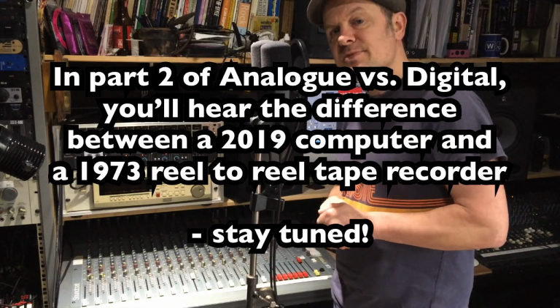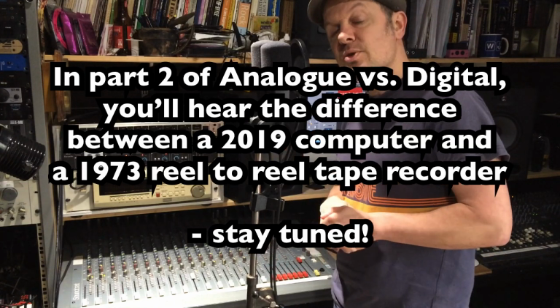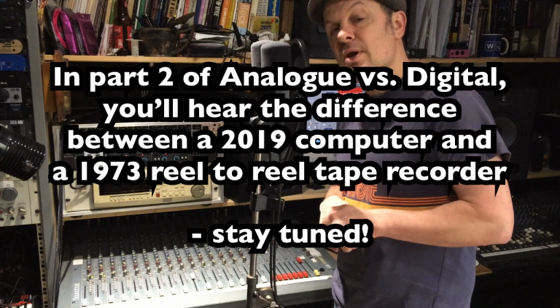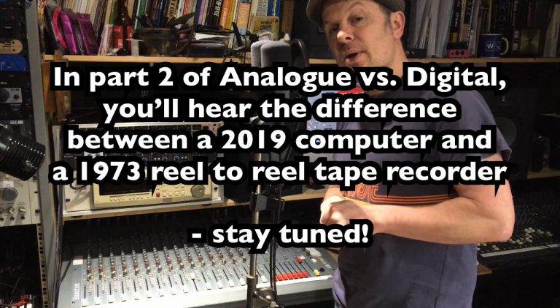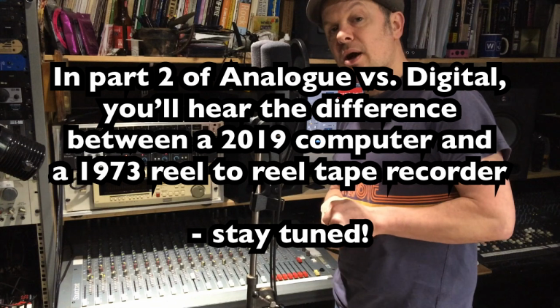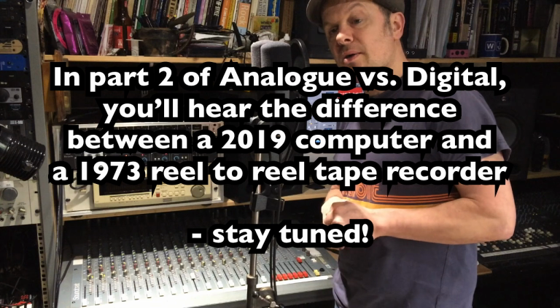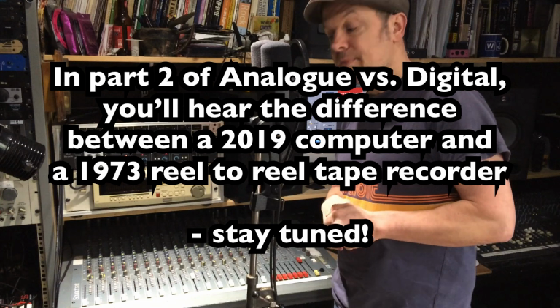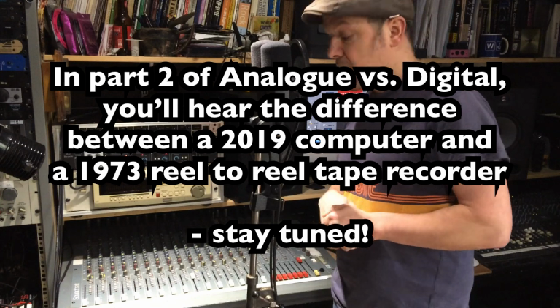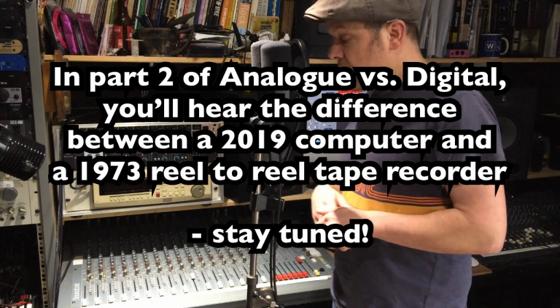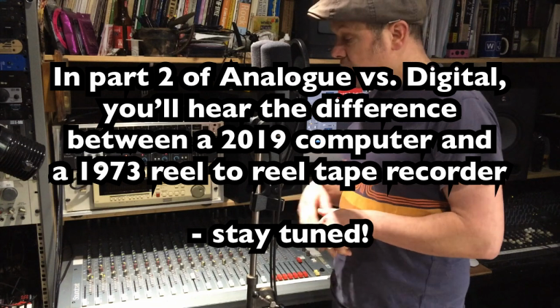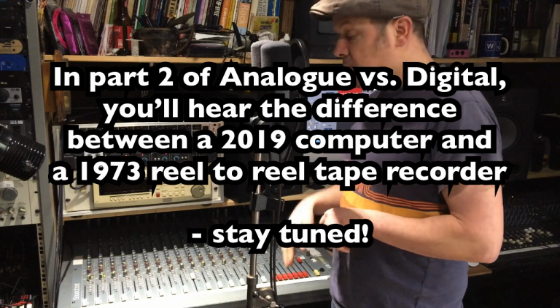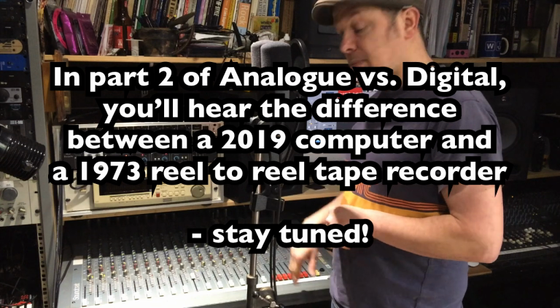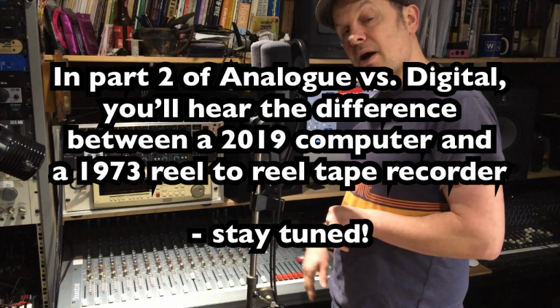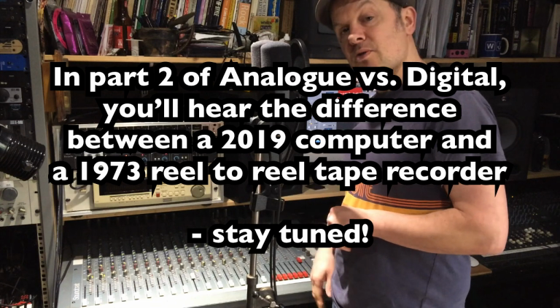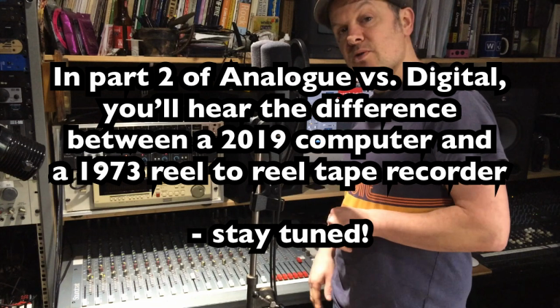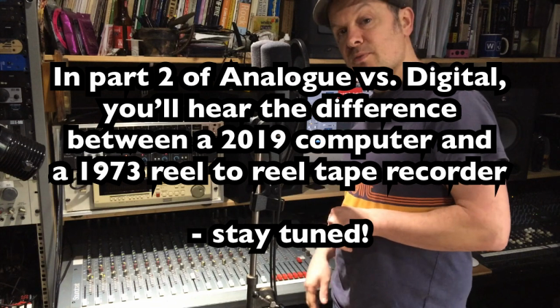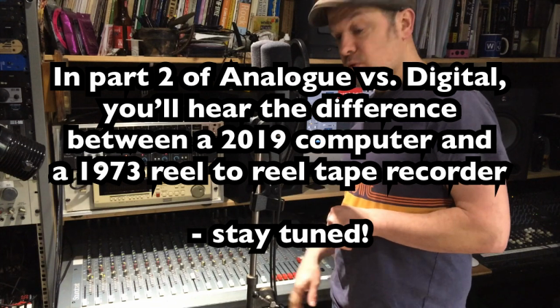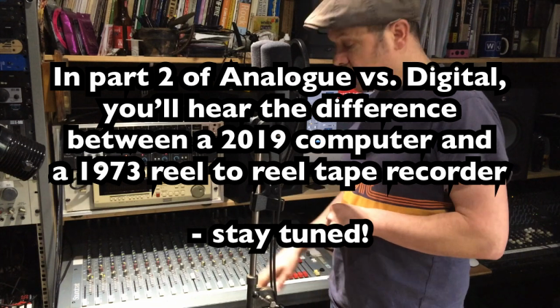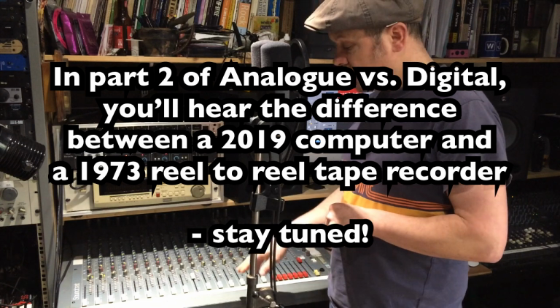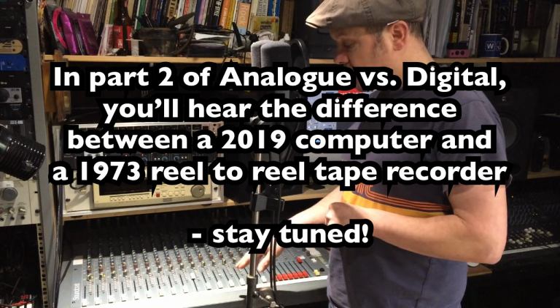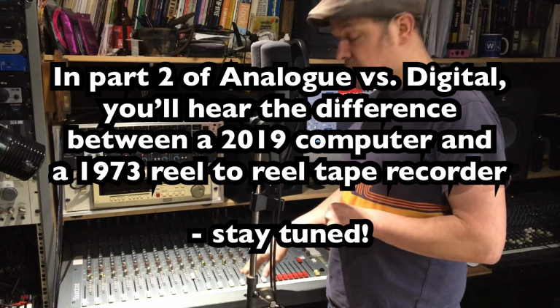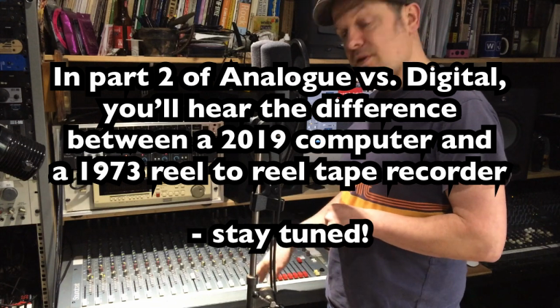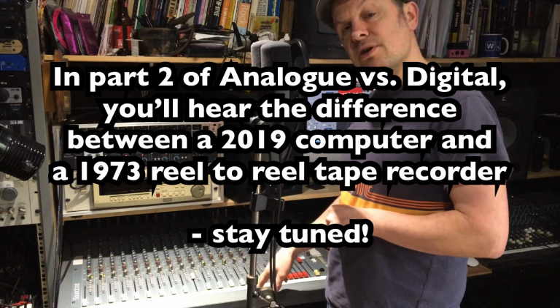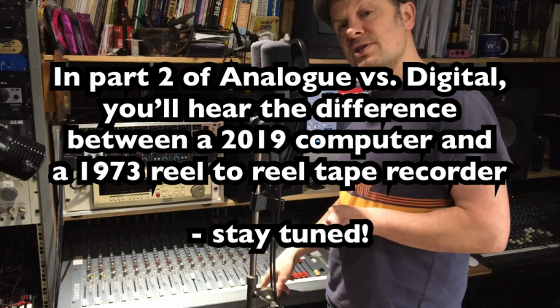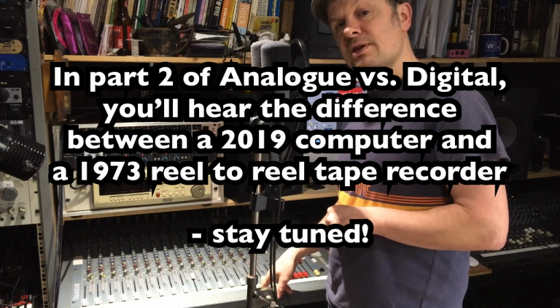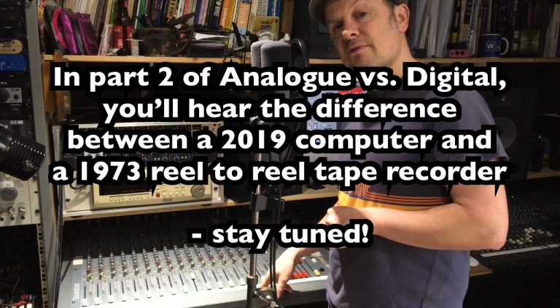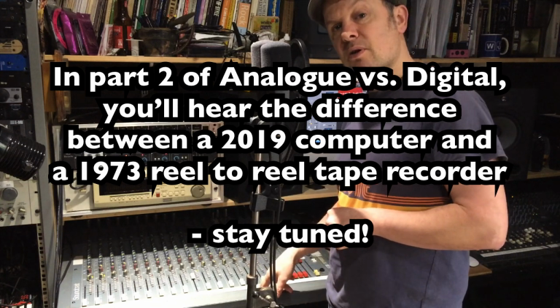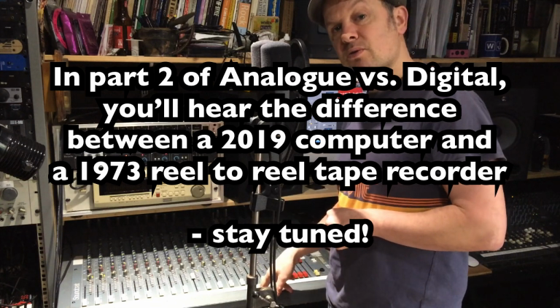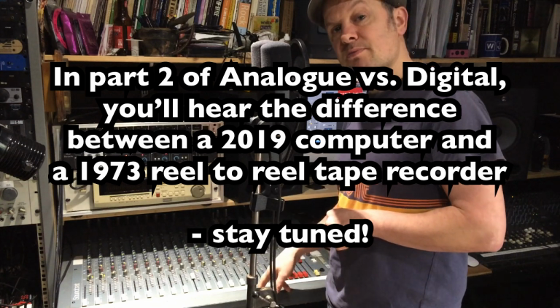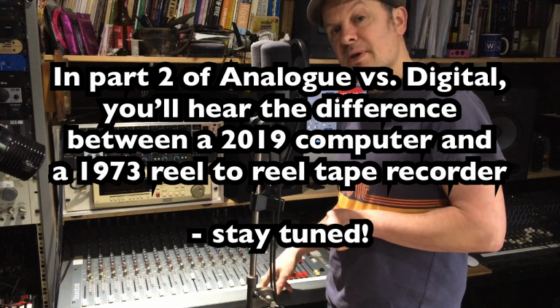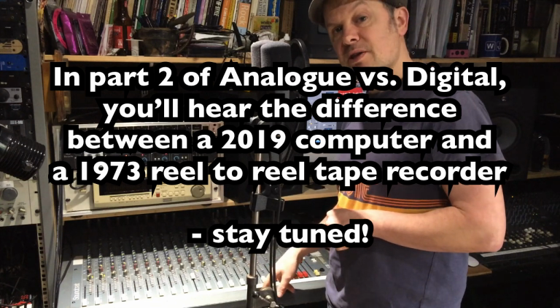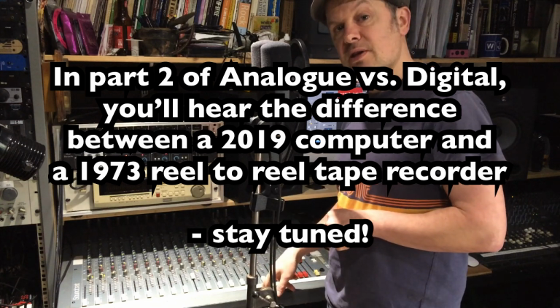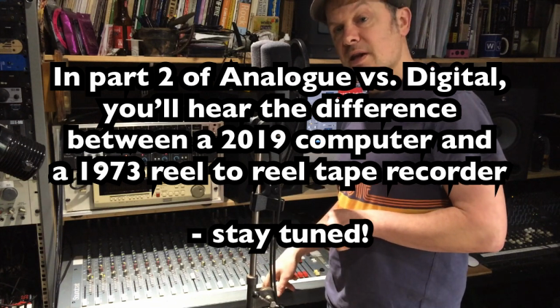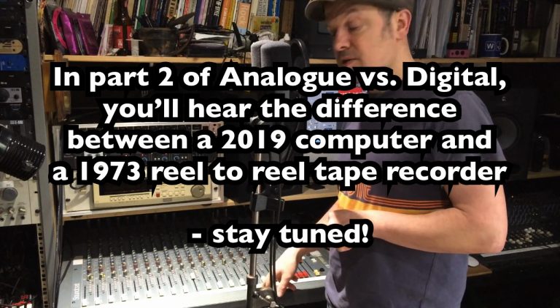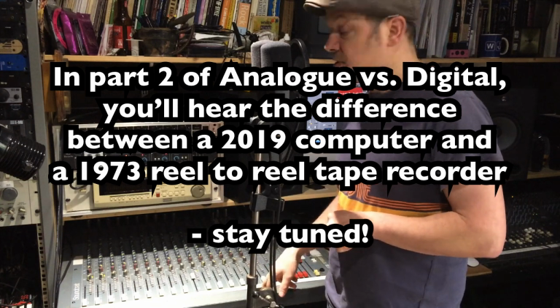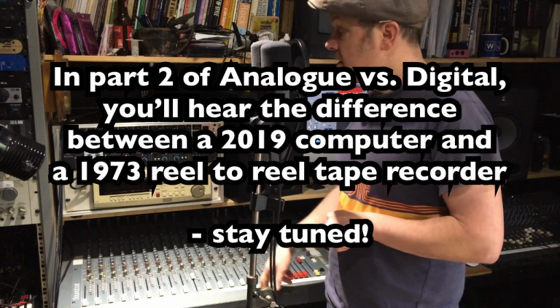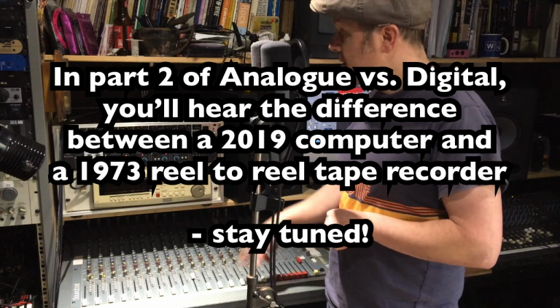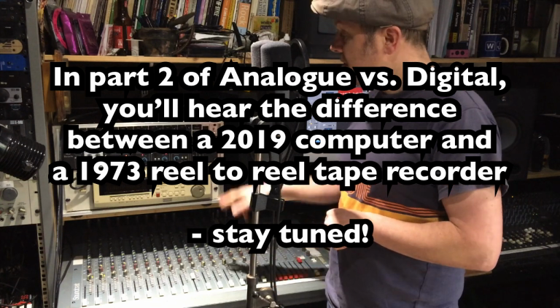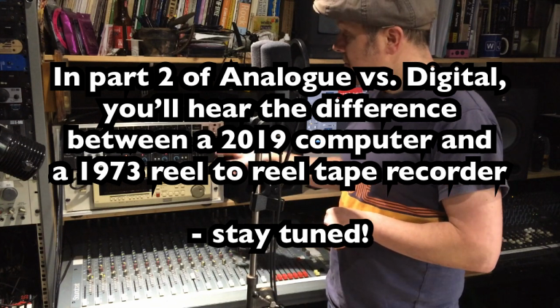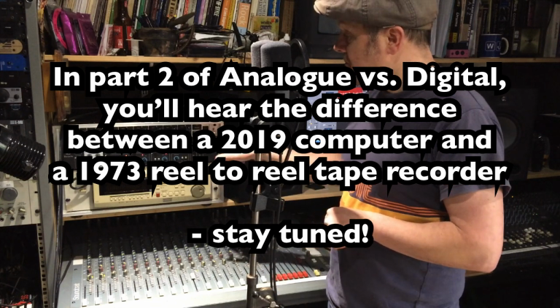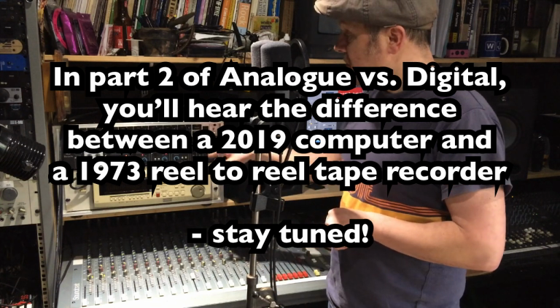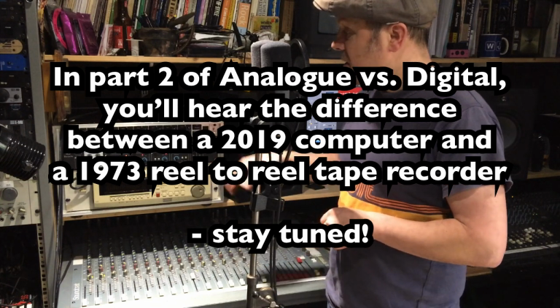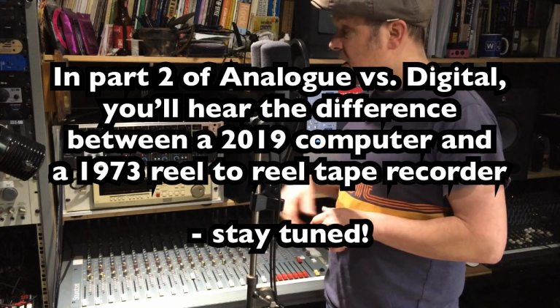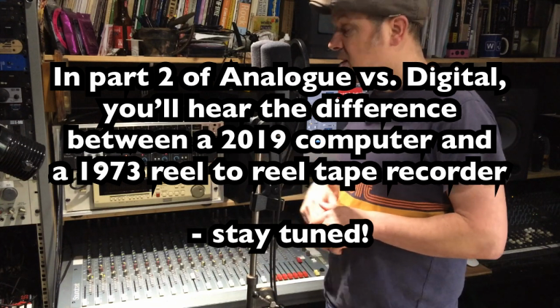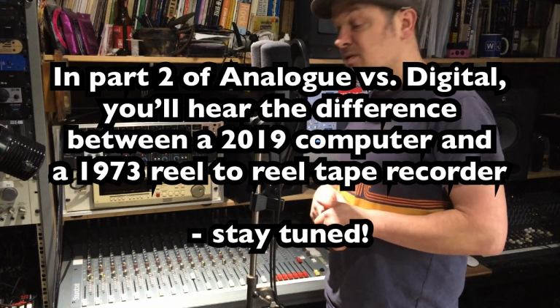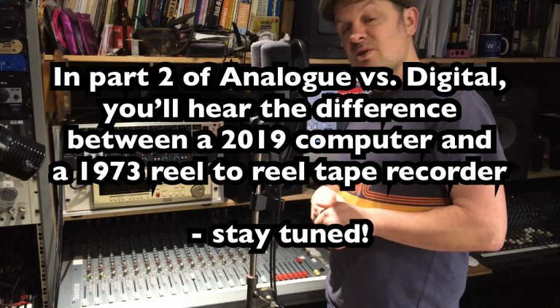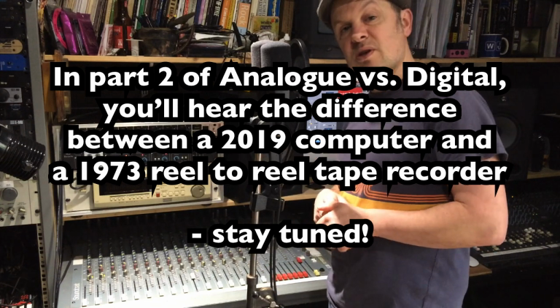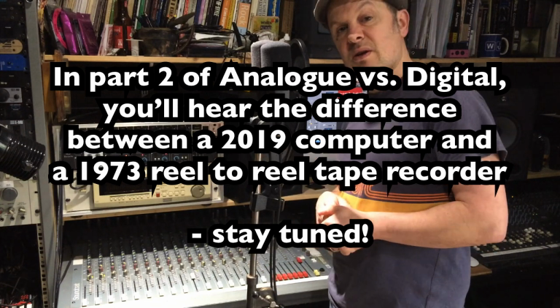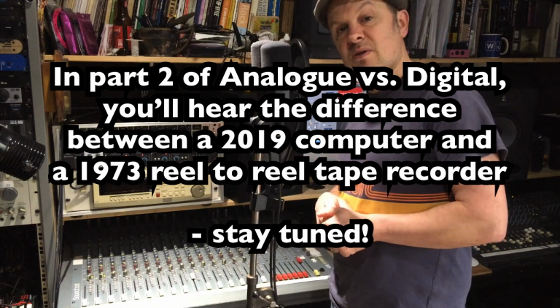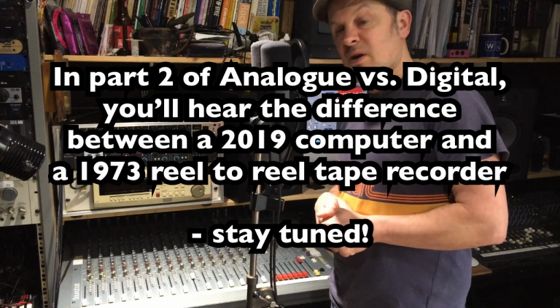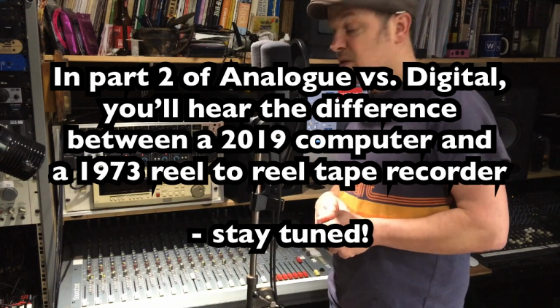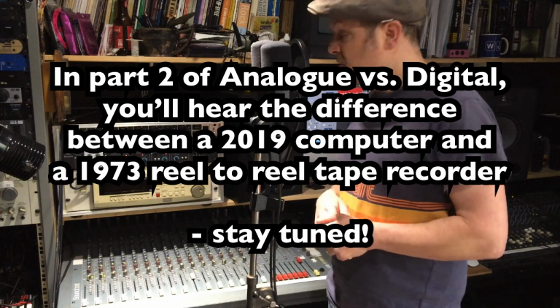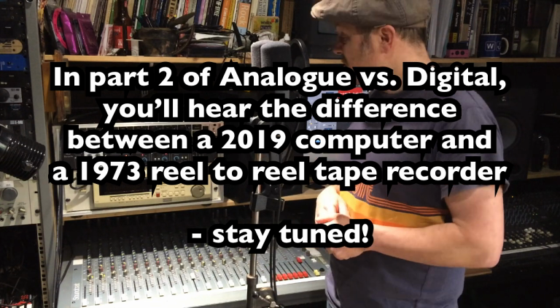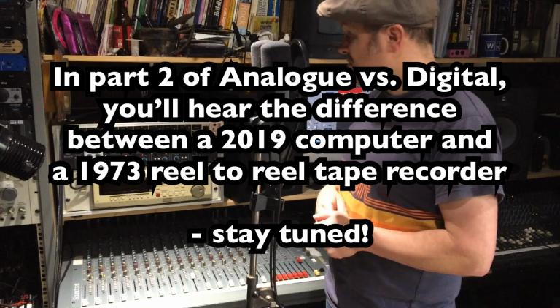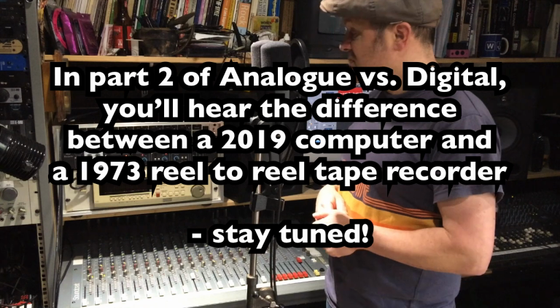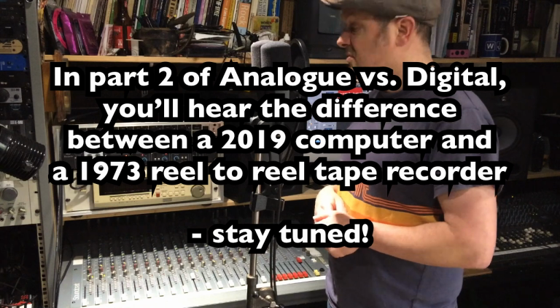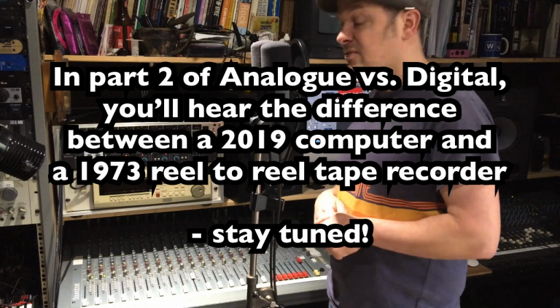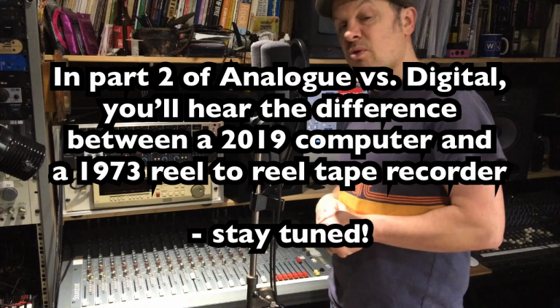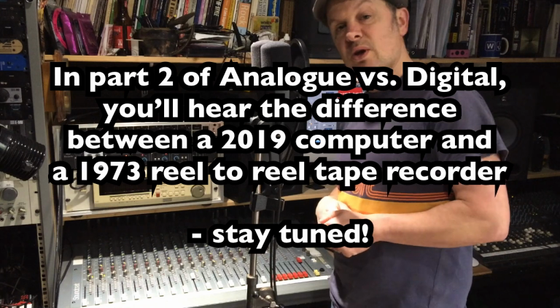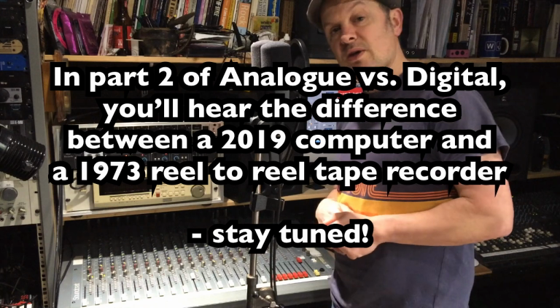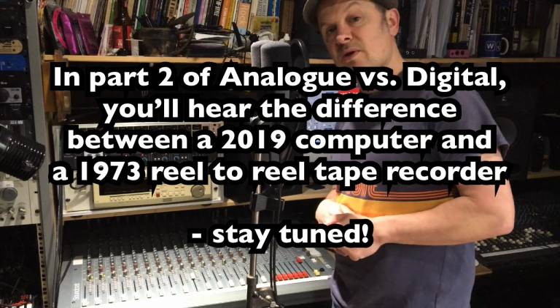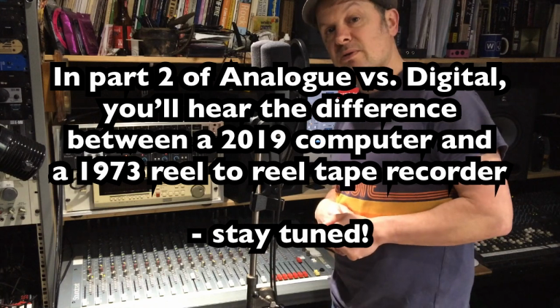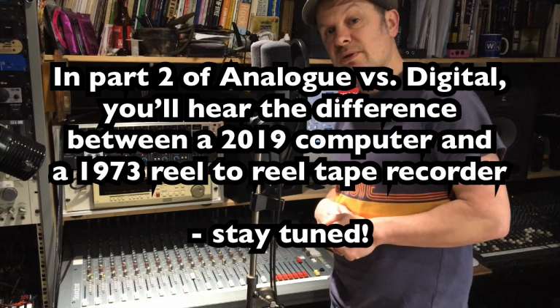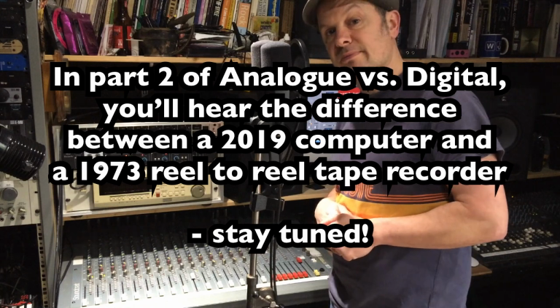So there we are — the comparison between a 30-year-old mixing desk and a sound card that's four years old.